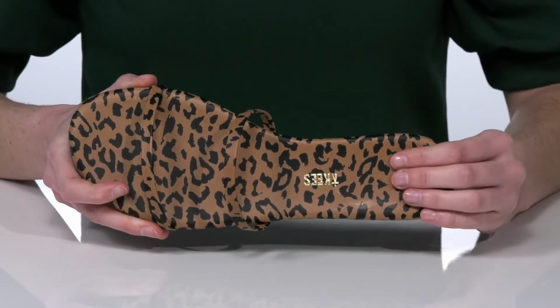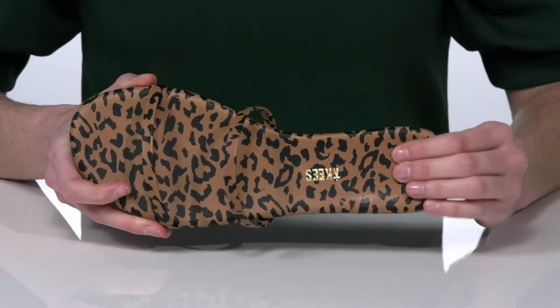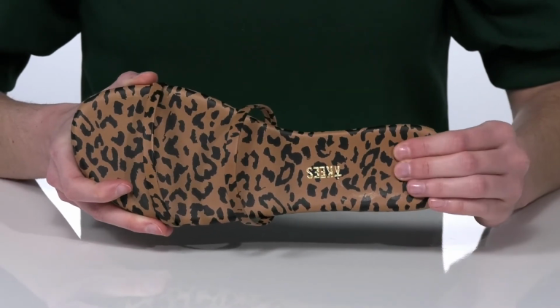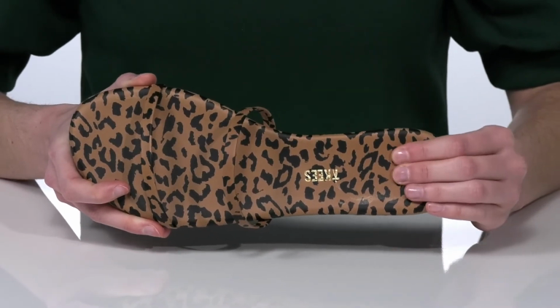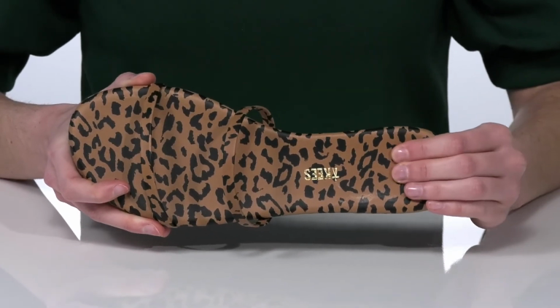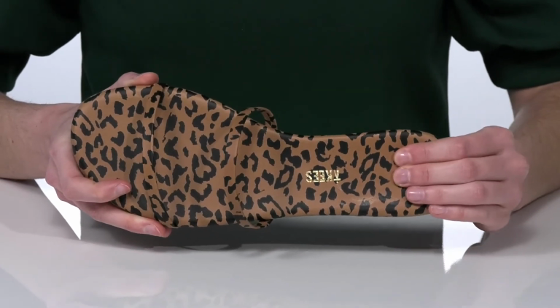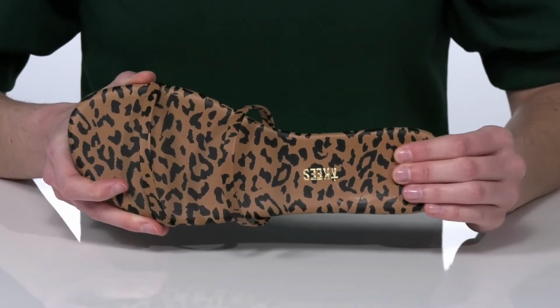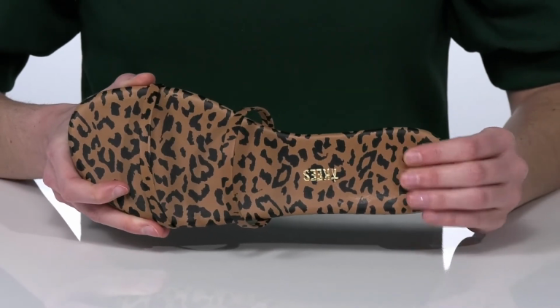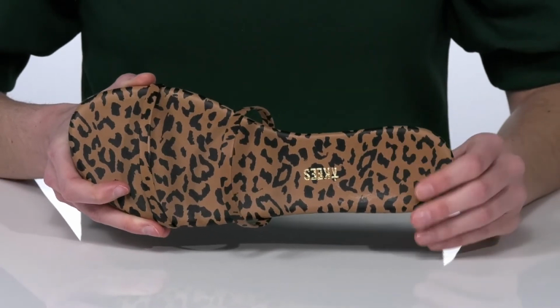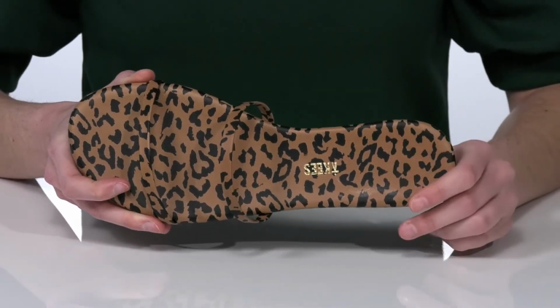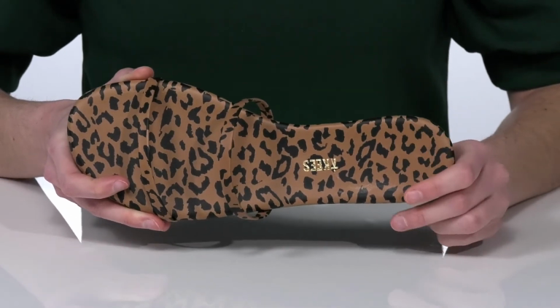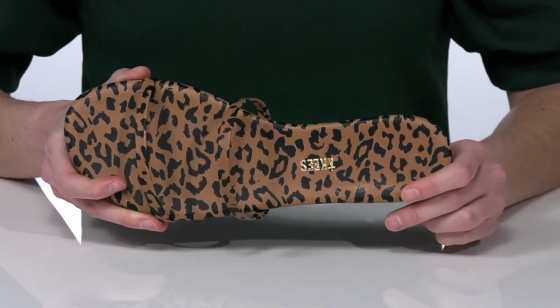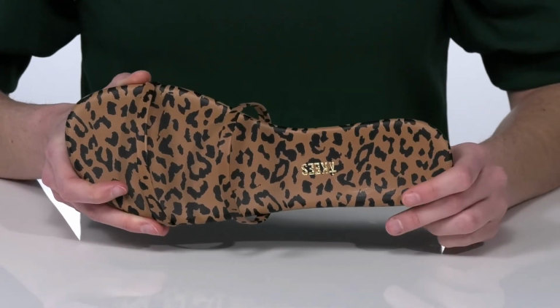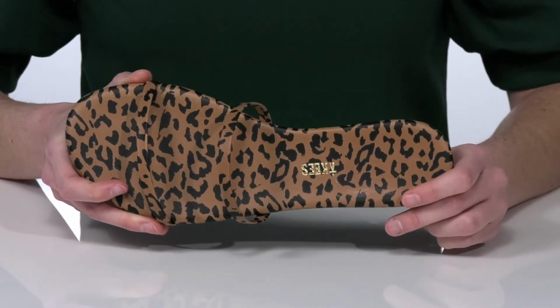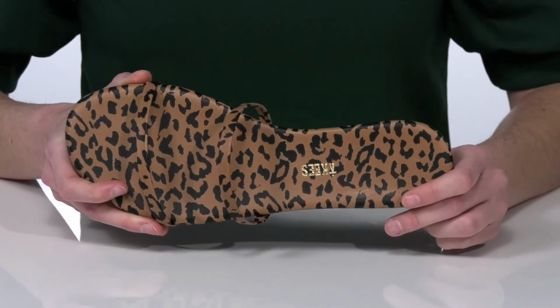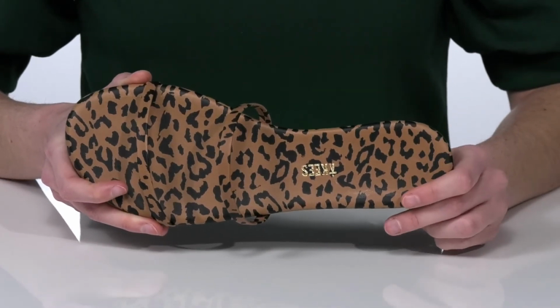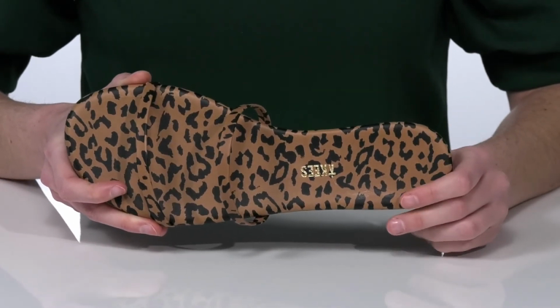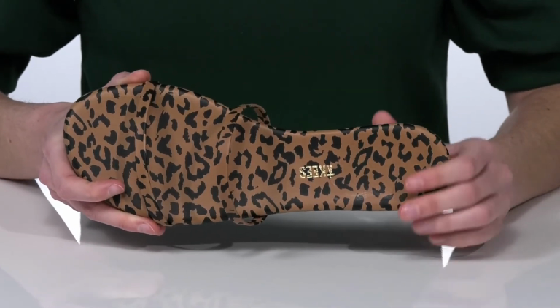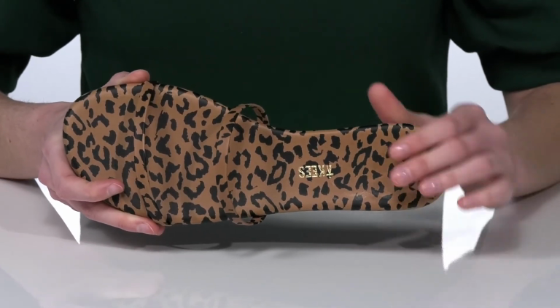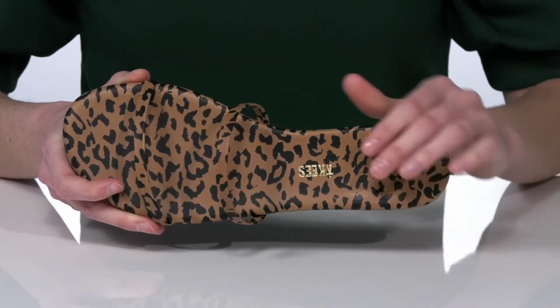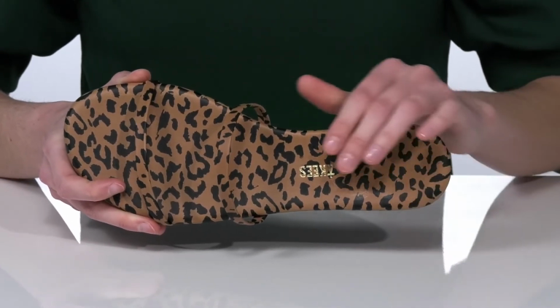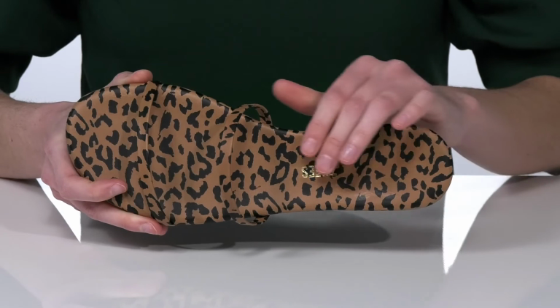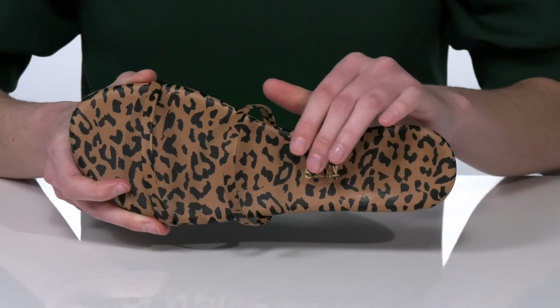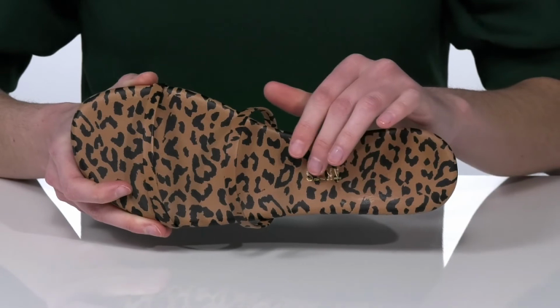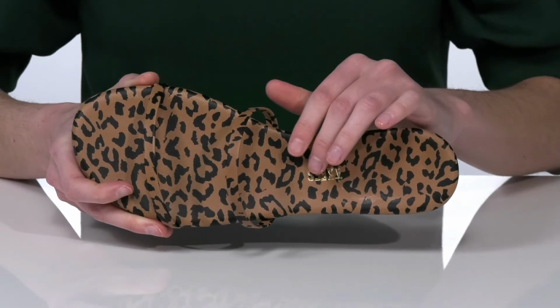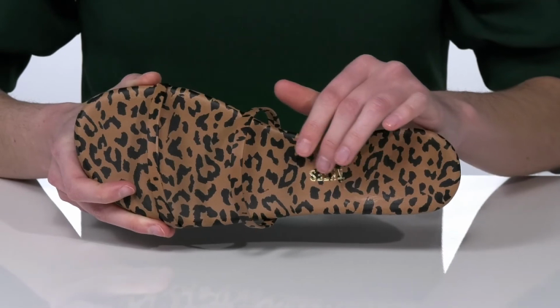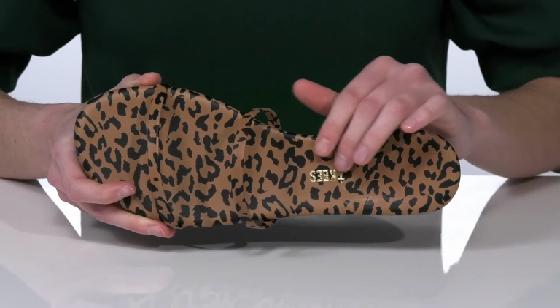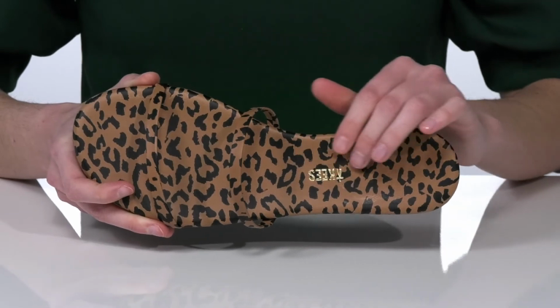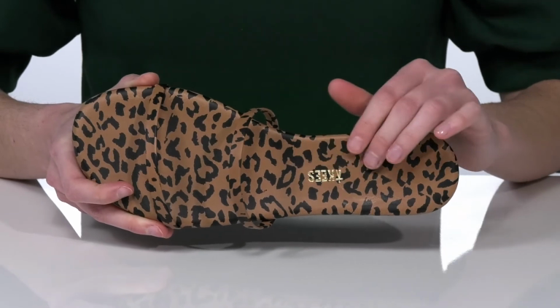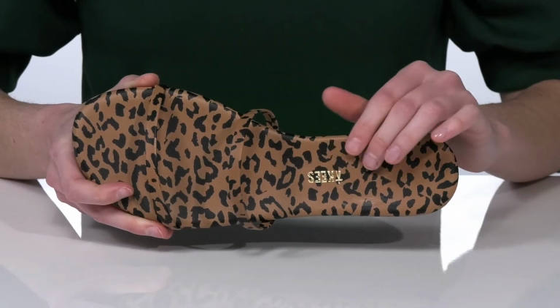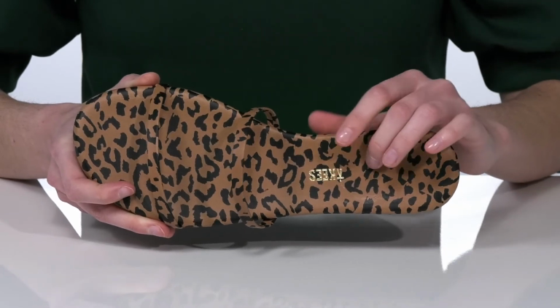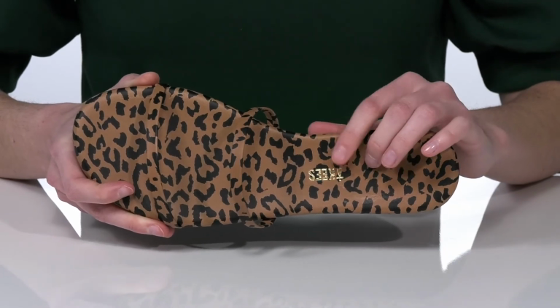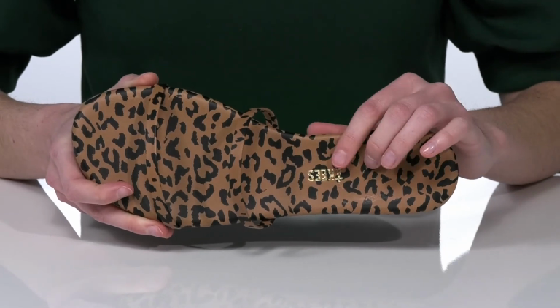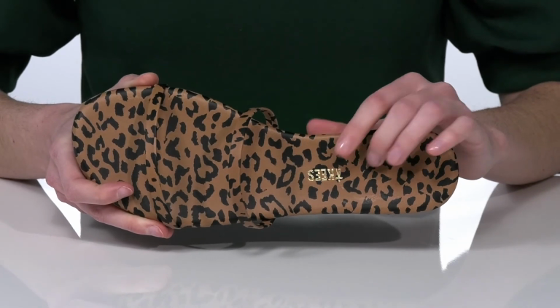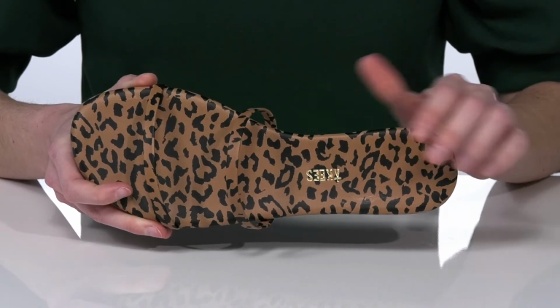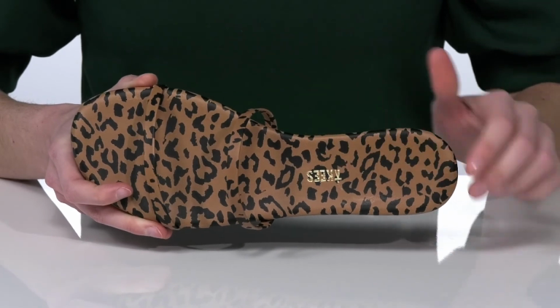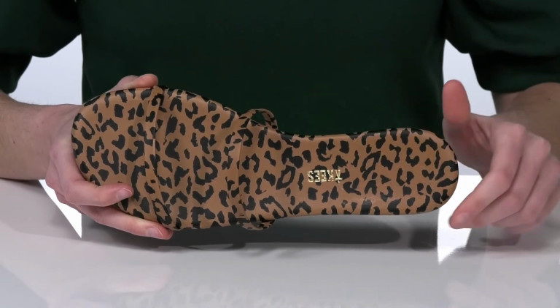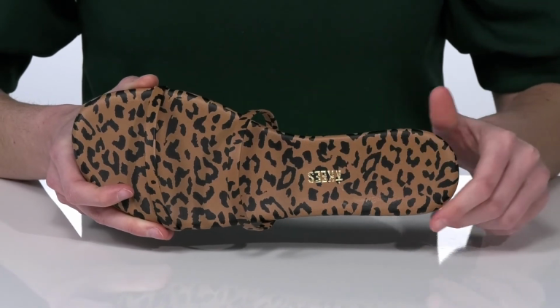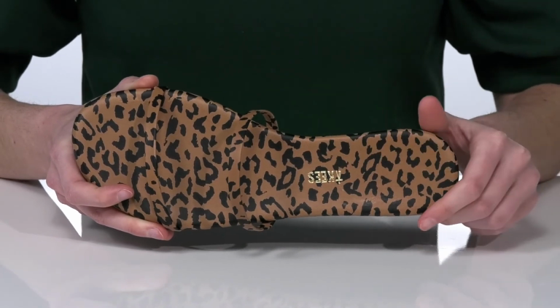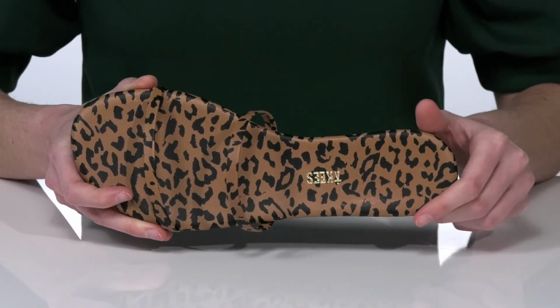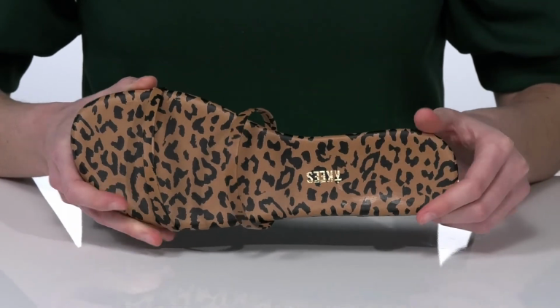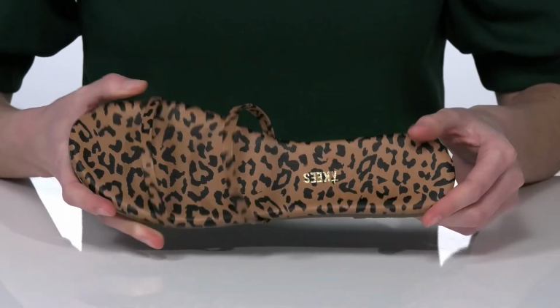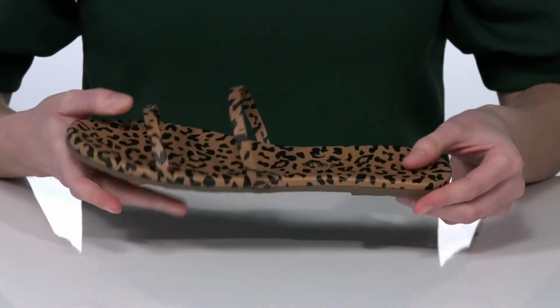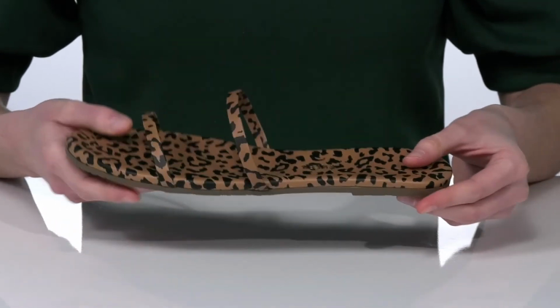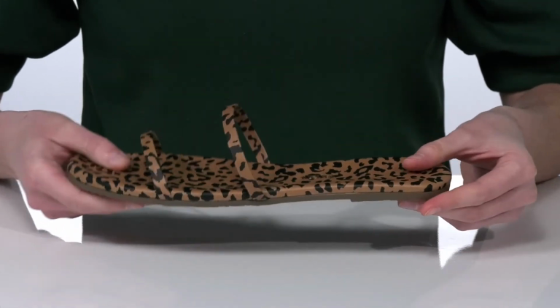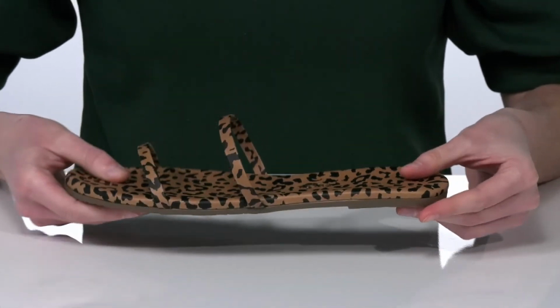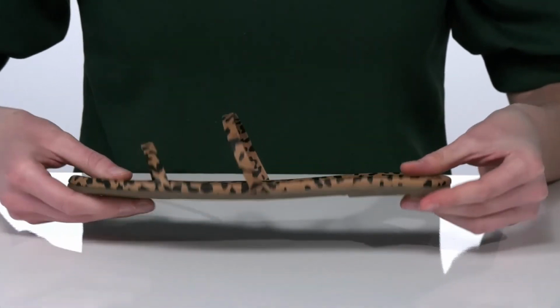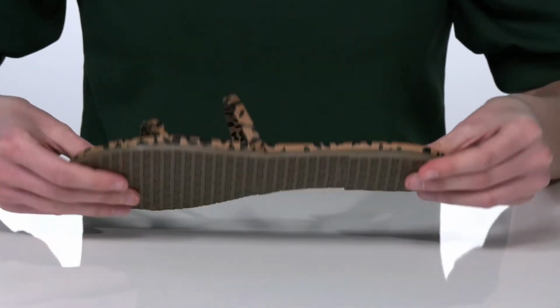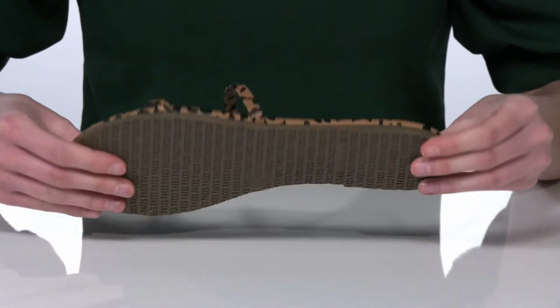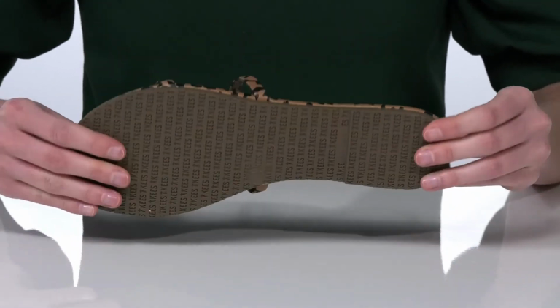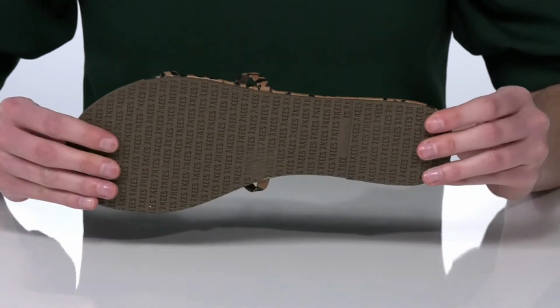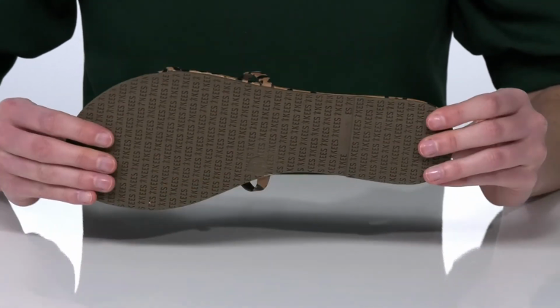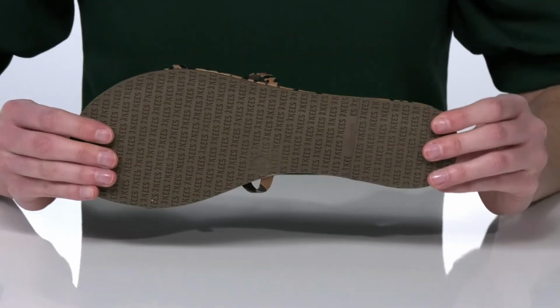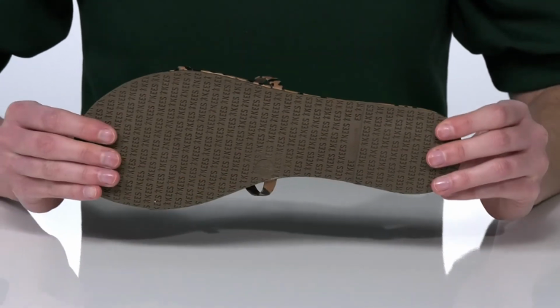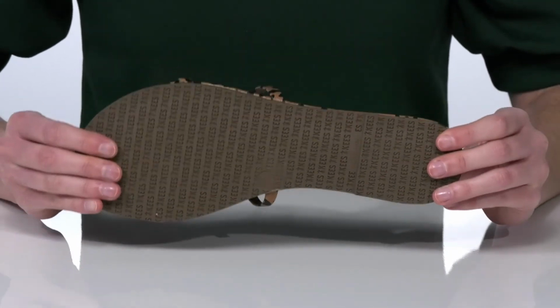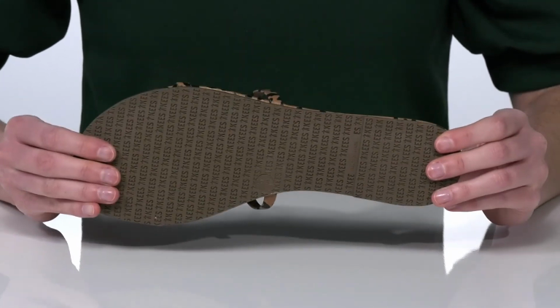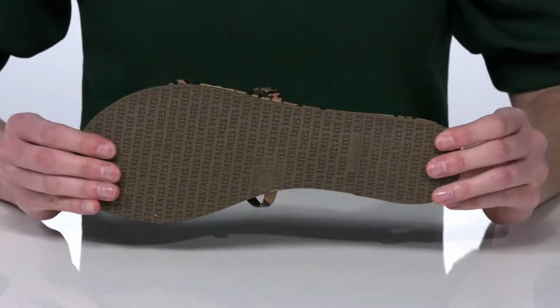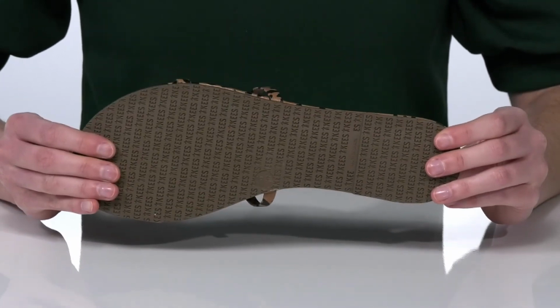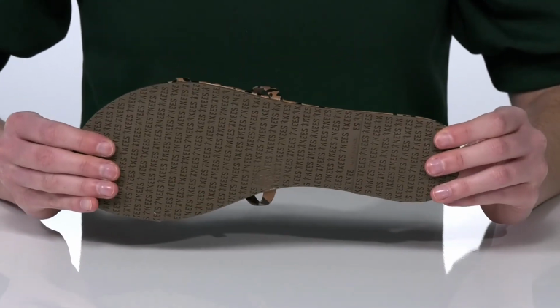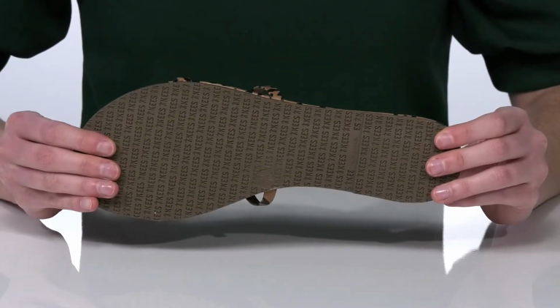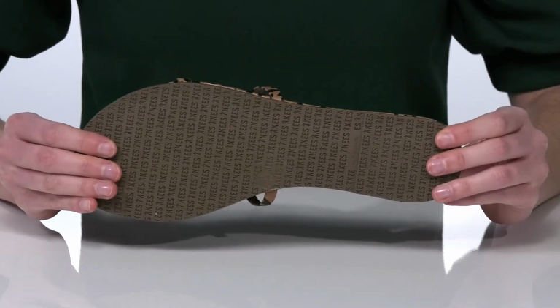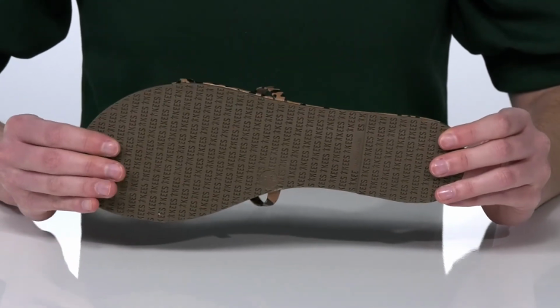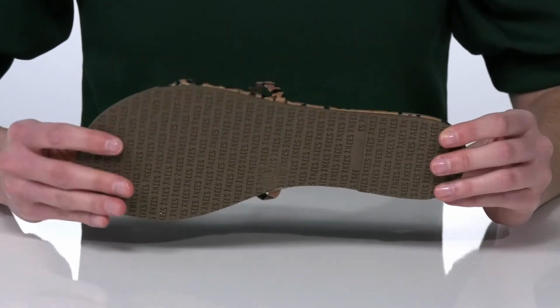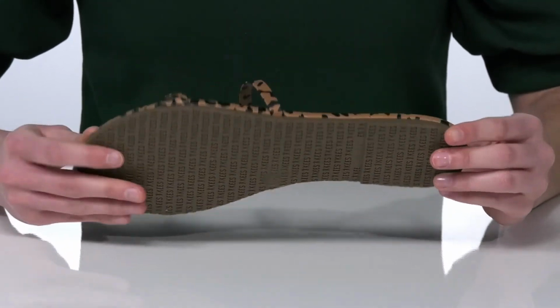The footbed is nicely cushioned for a comfortable wear. You've got the T-Keys logo at the bottom and on the grippy rubber outsole.